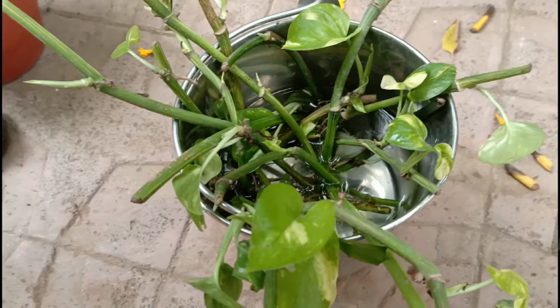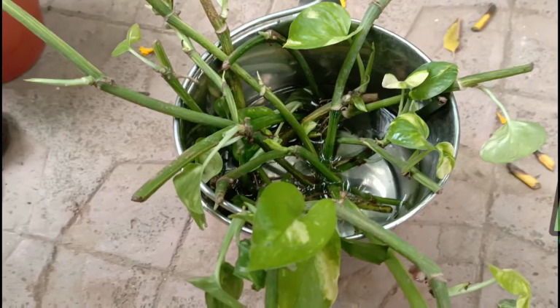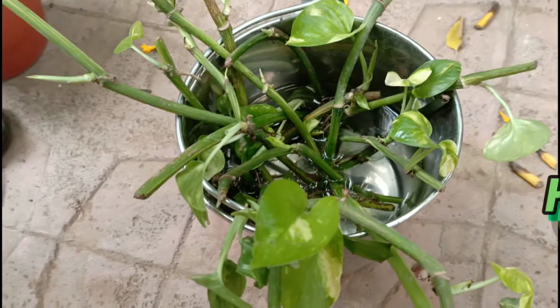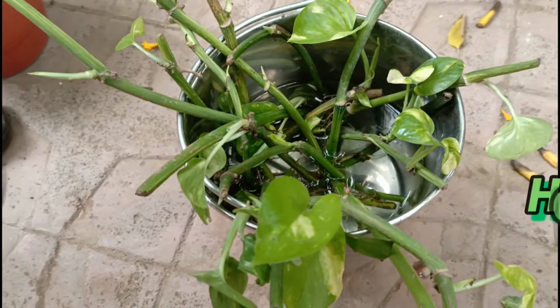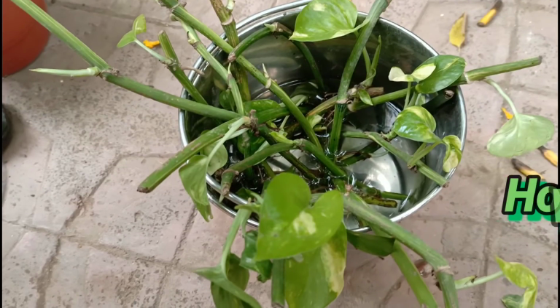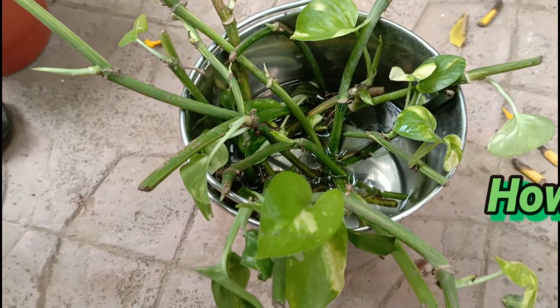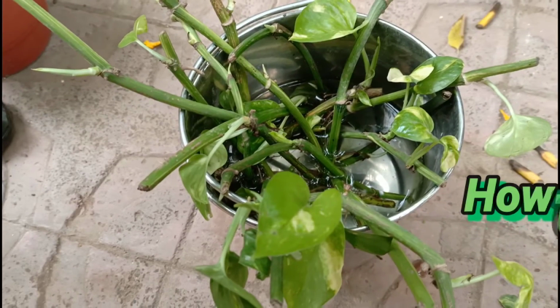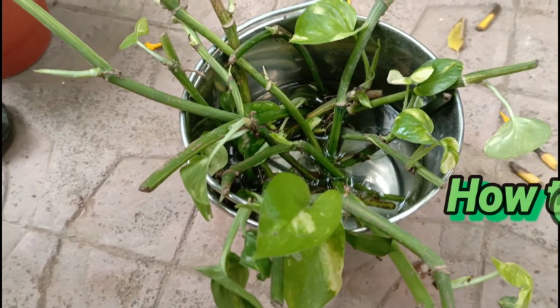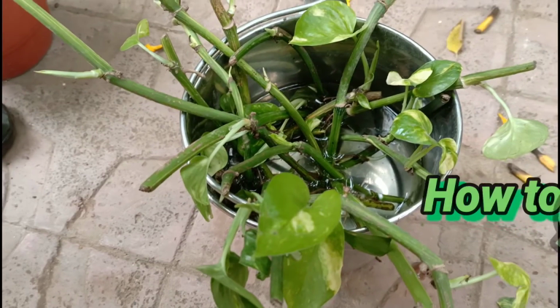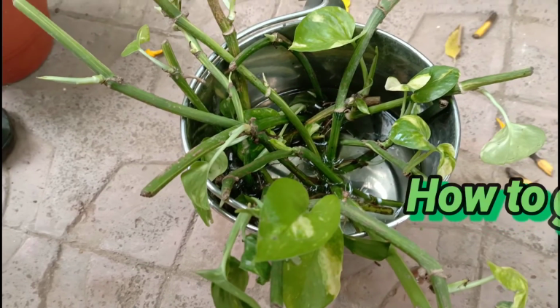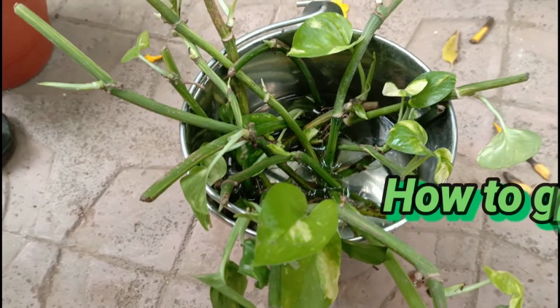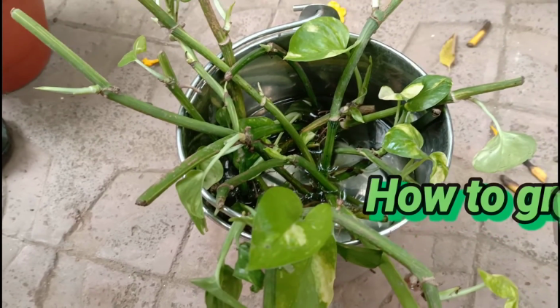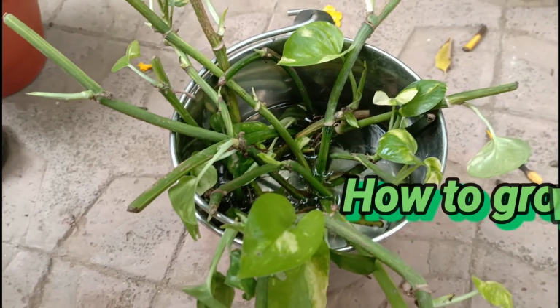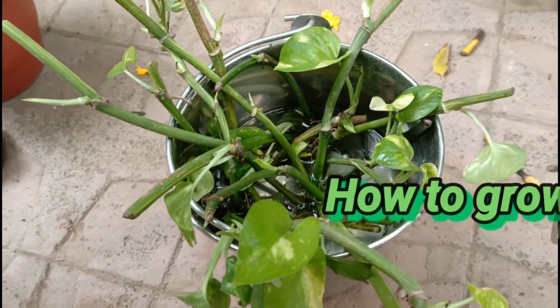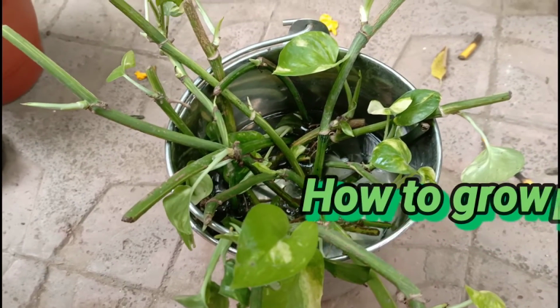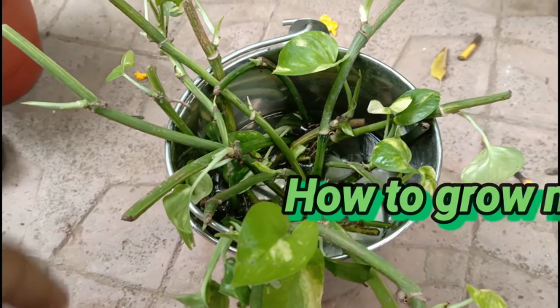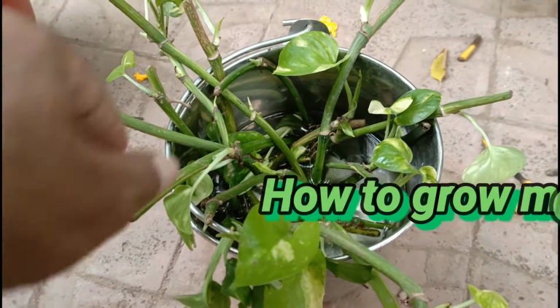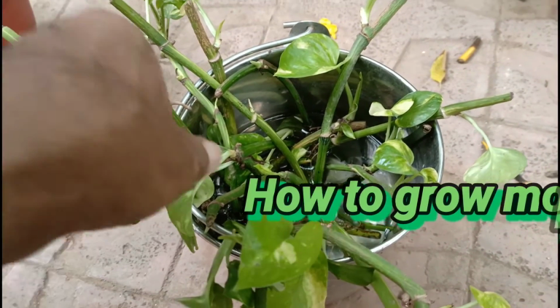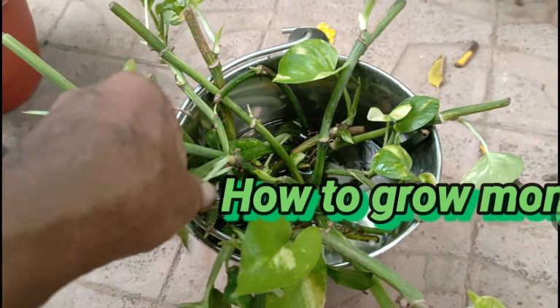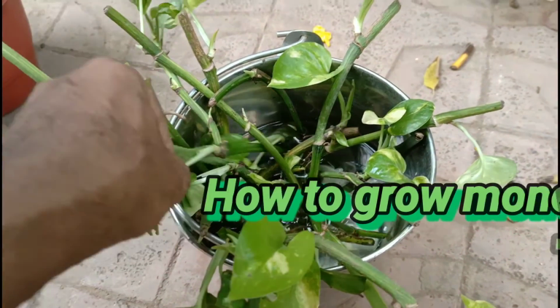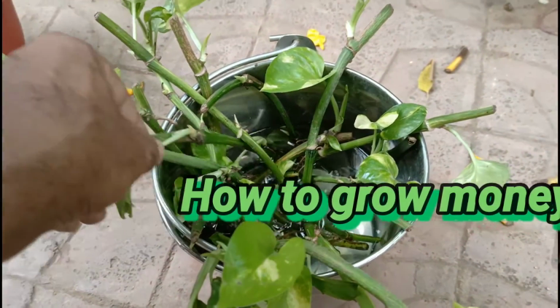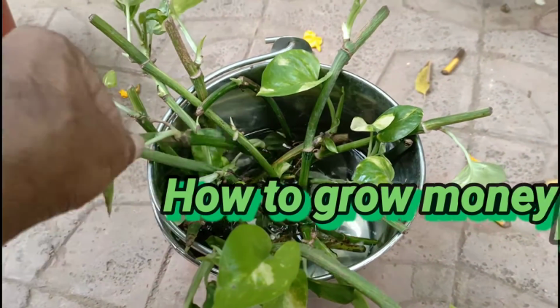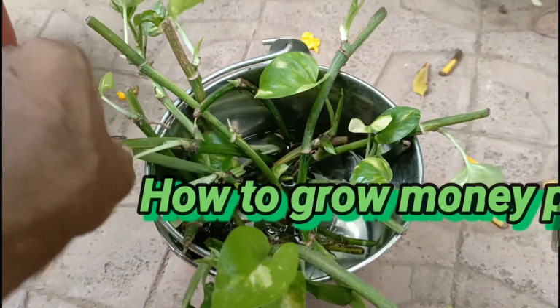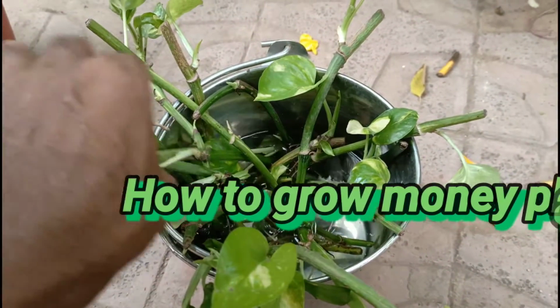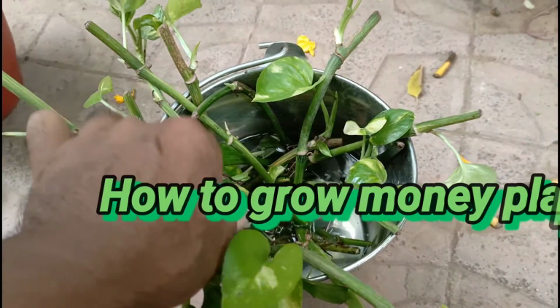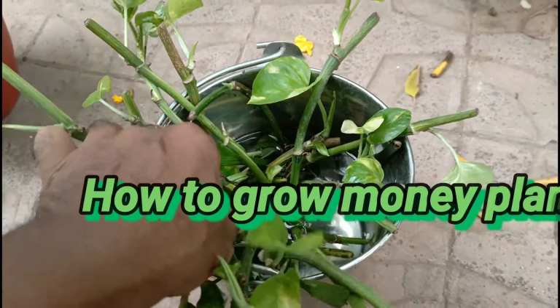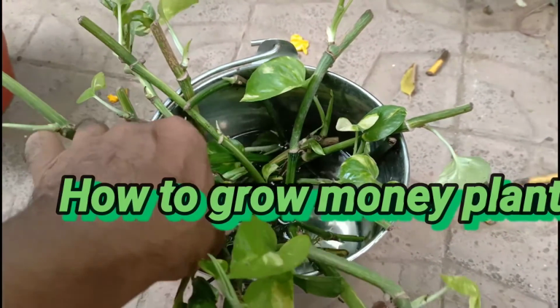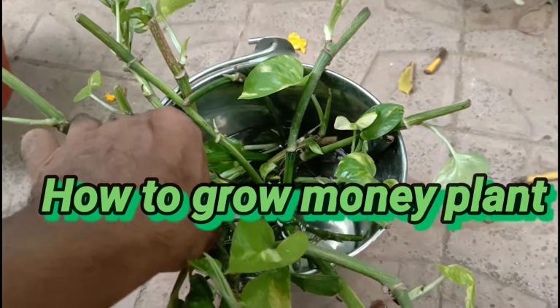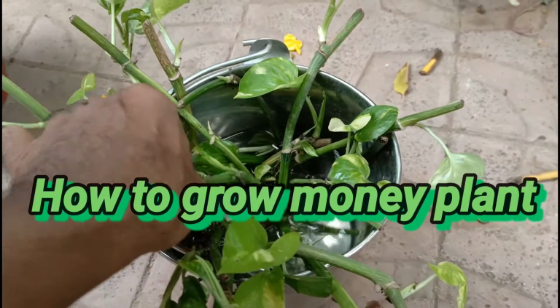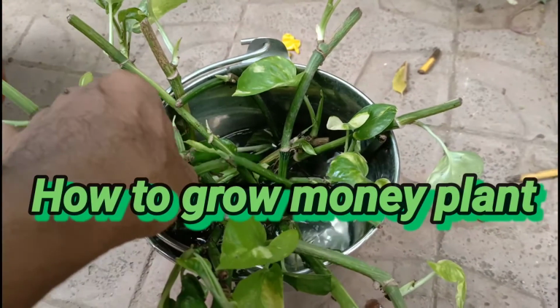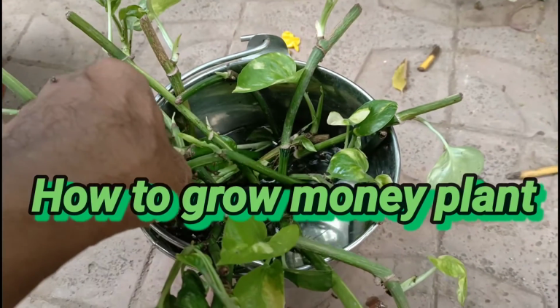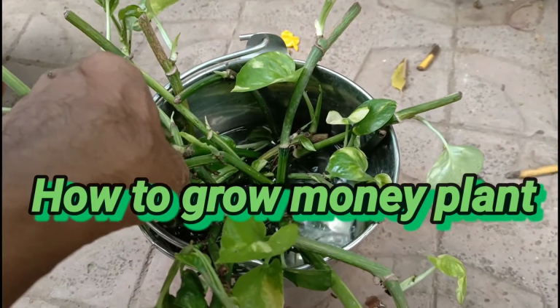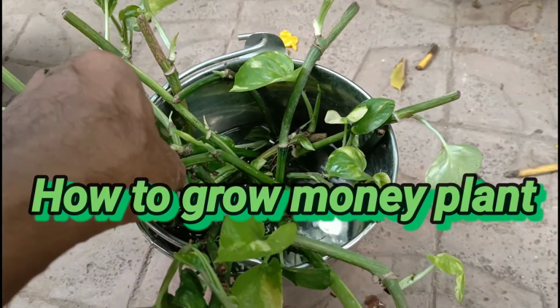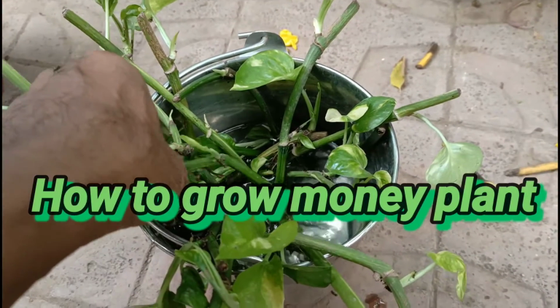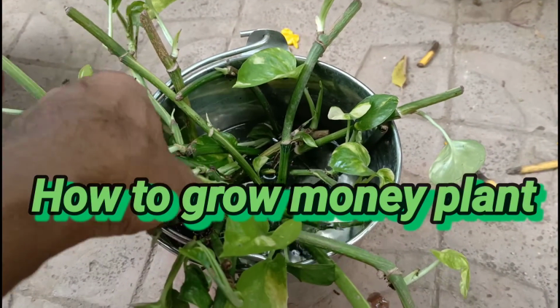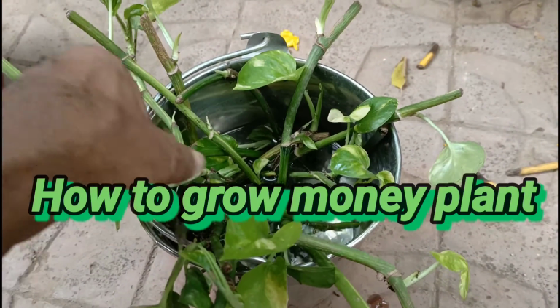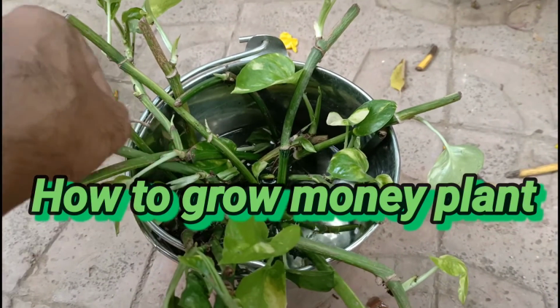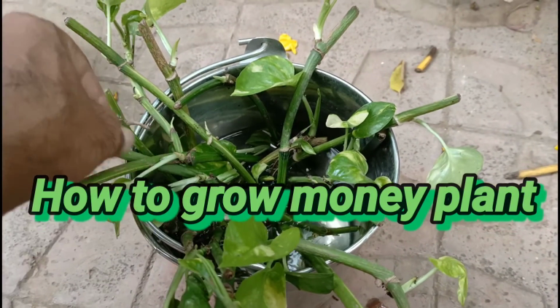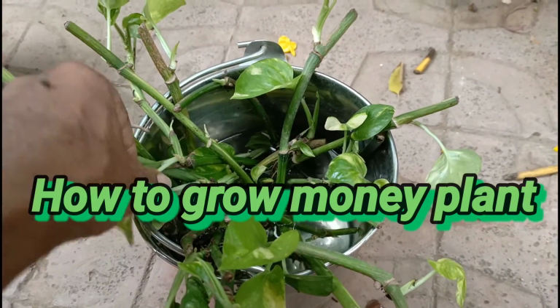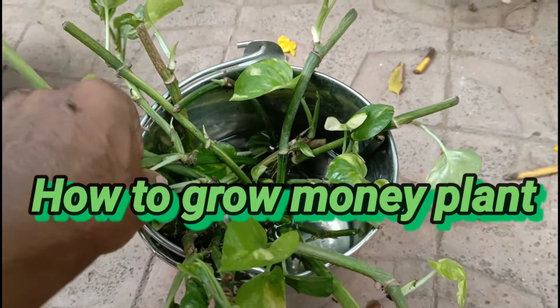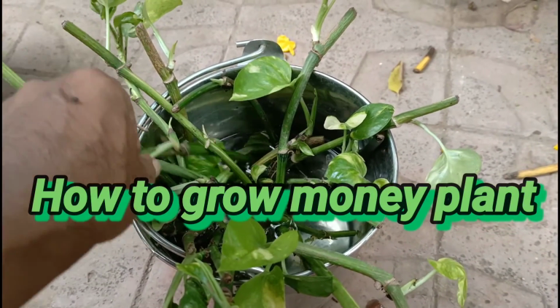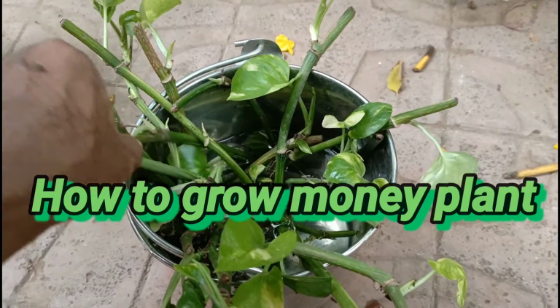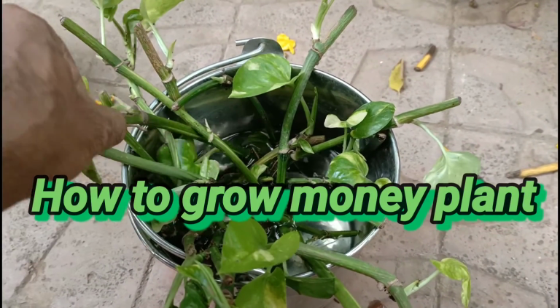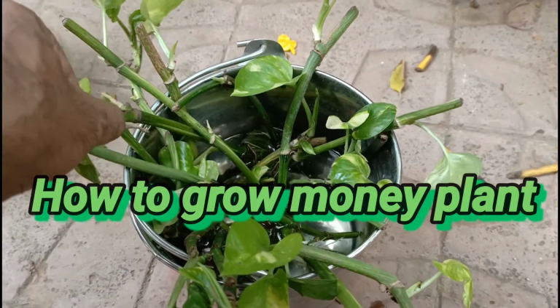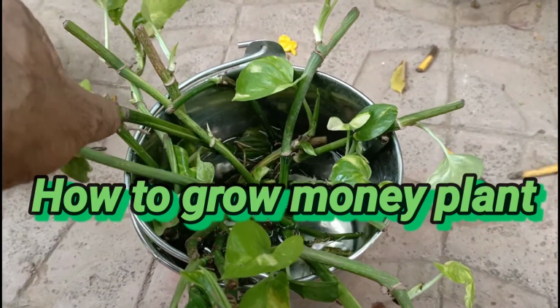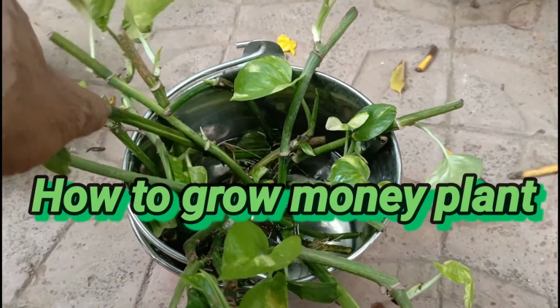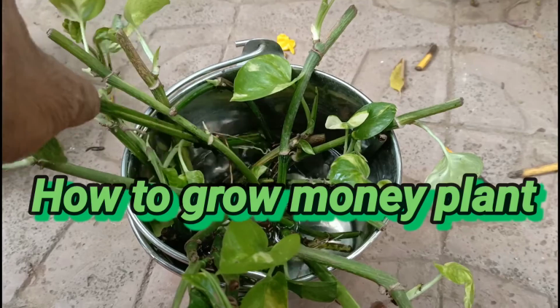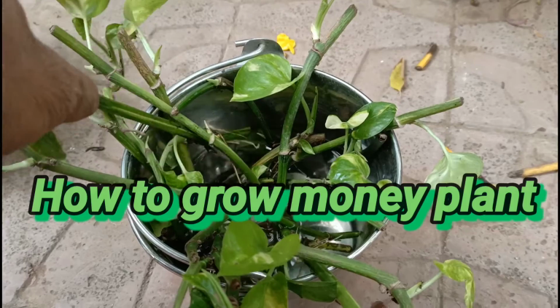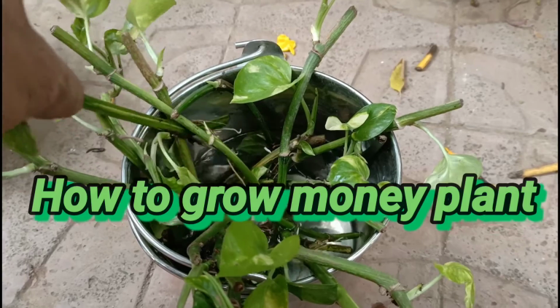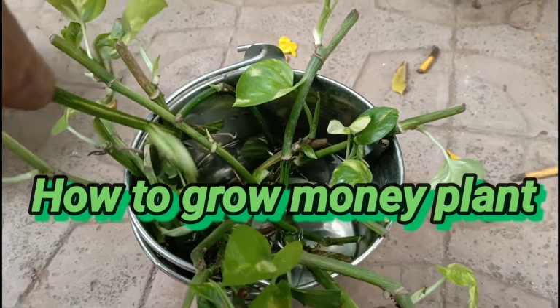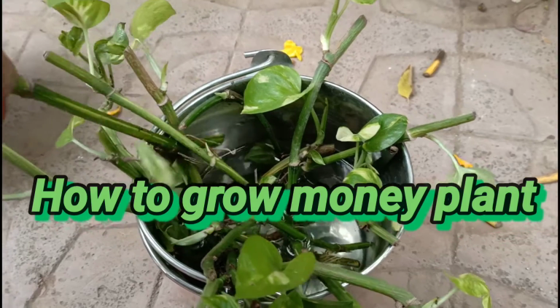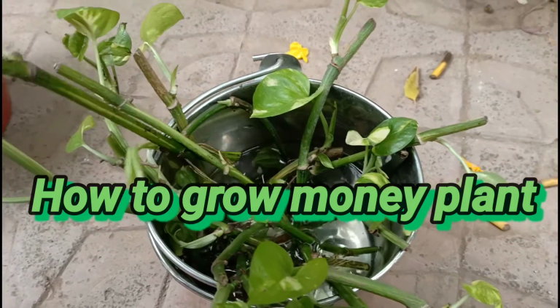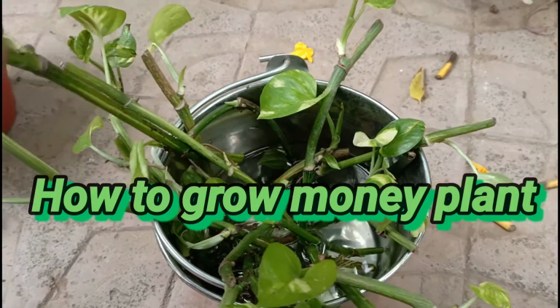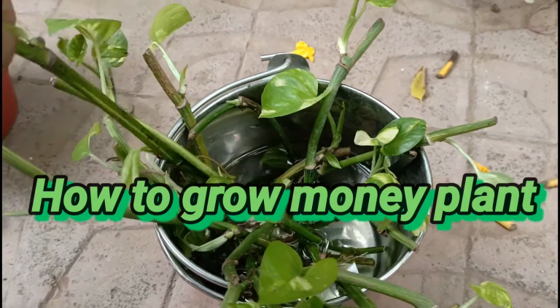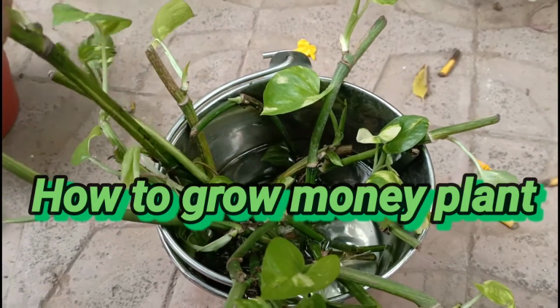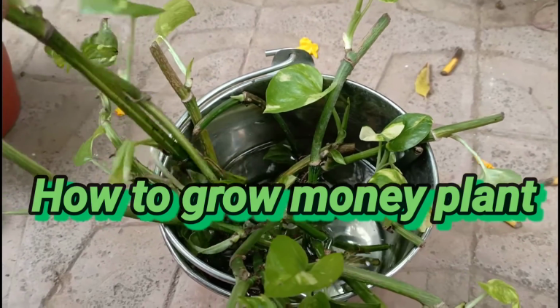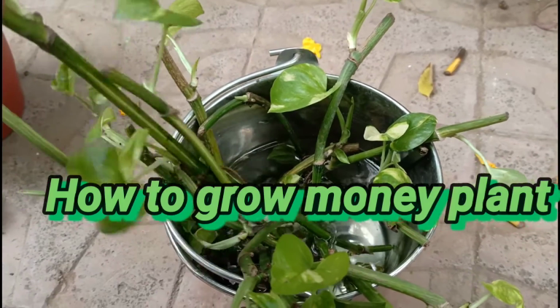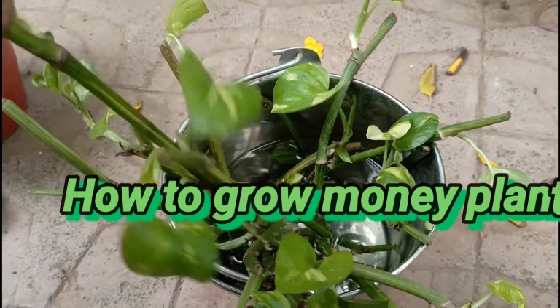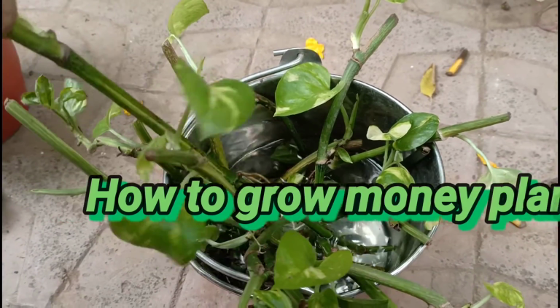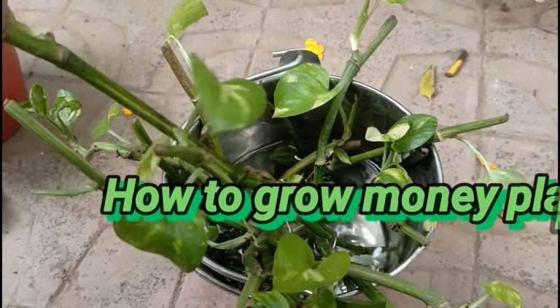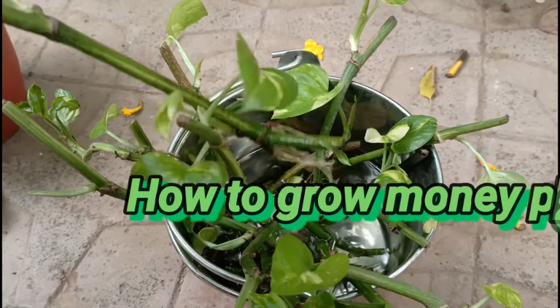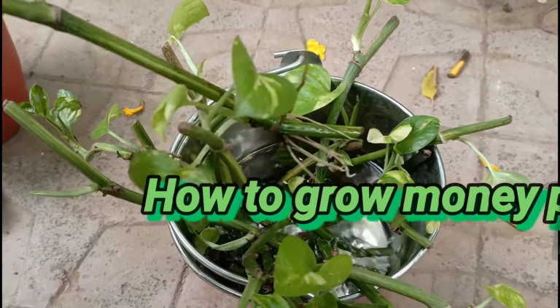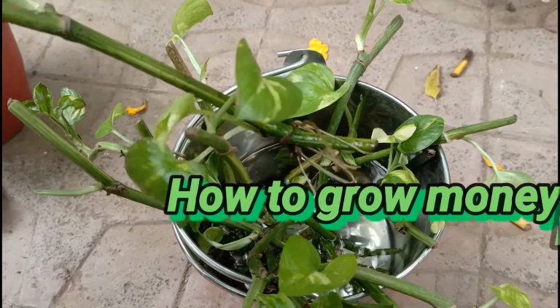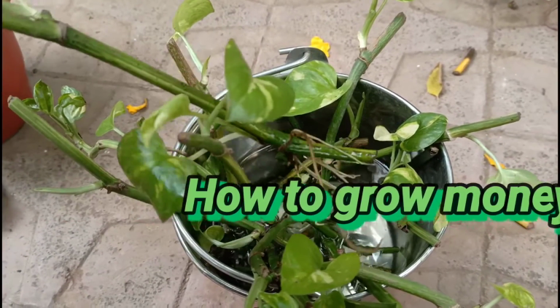How do you grow the money plant? First, cut the cutting from the plant.